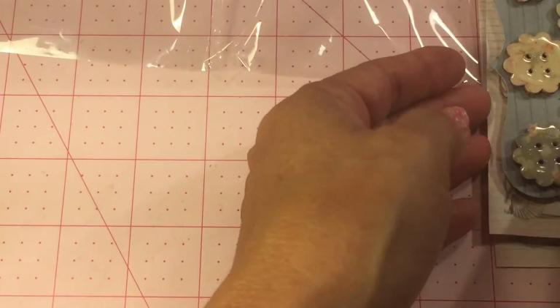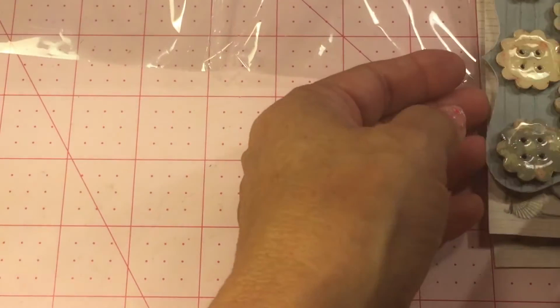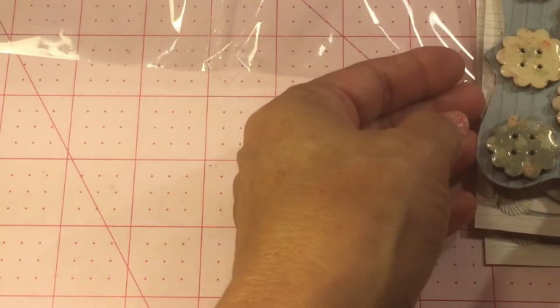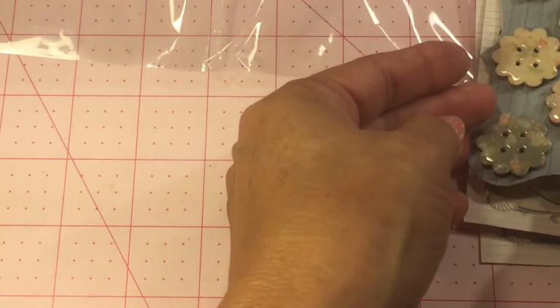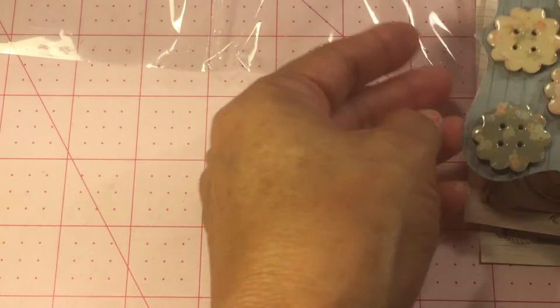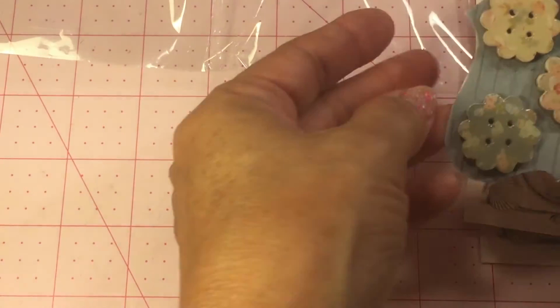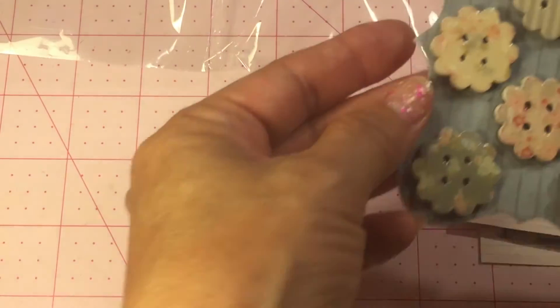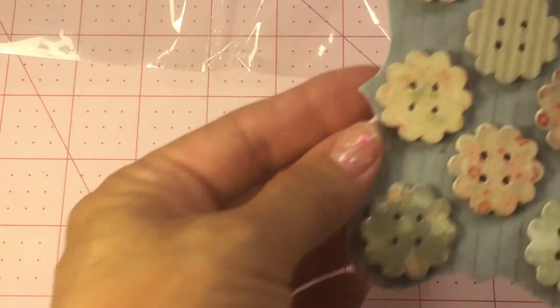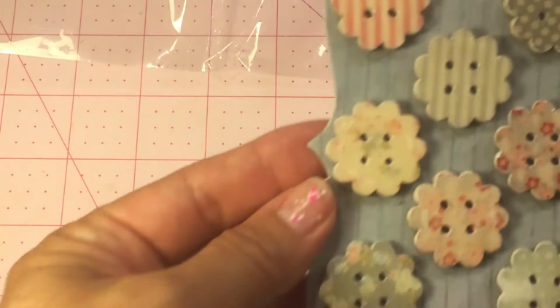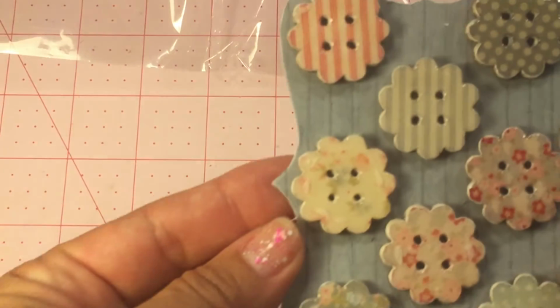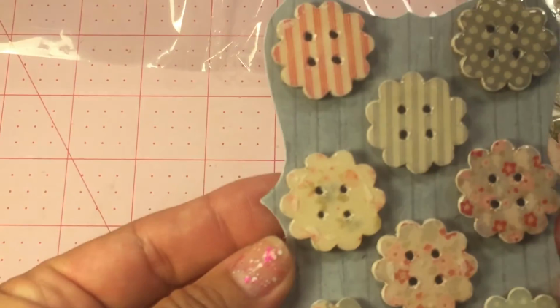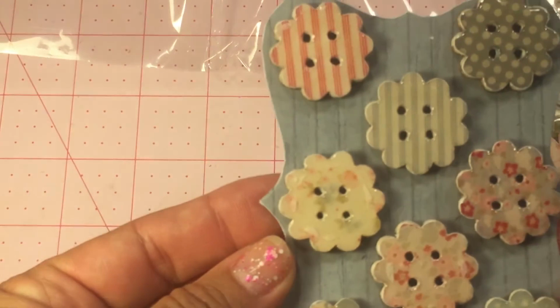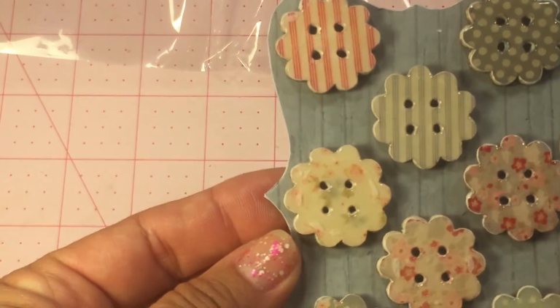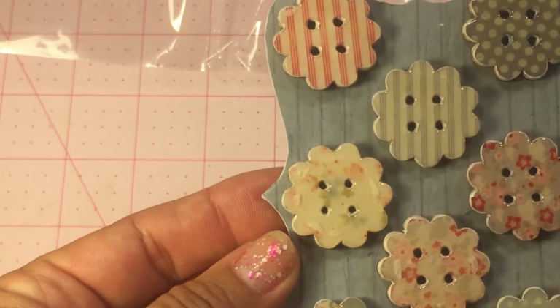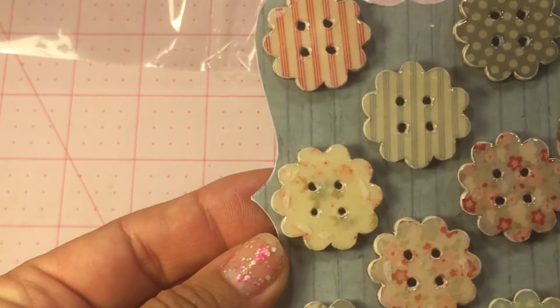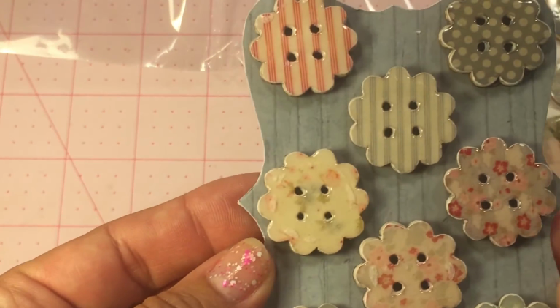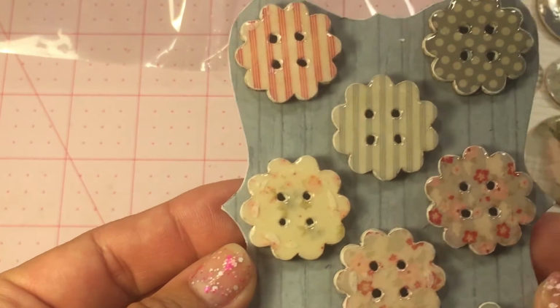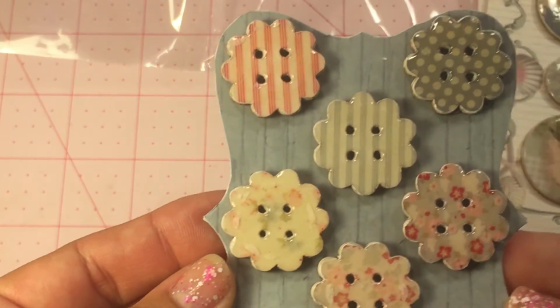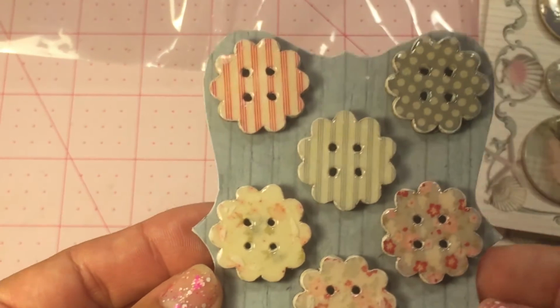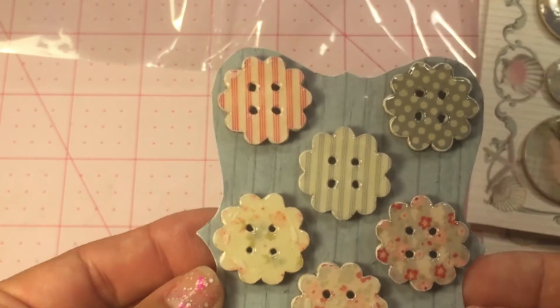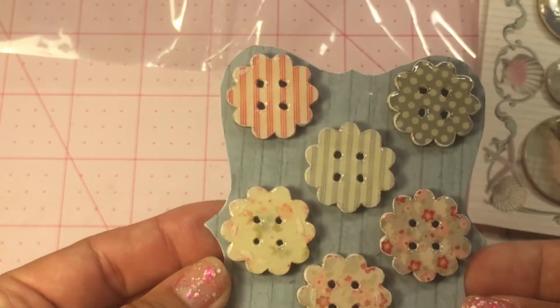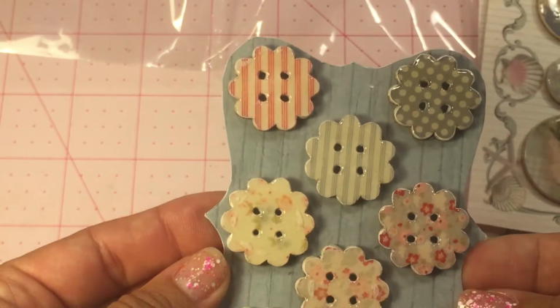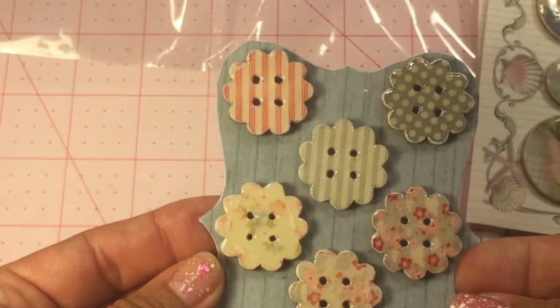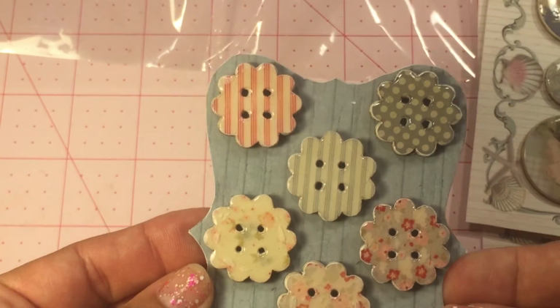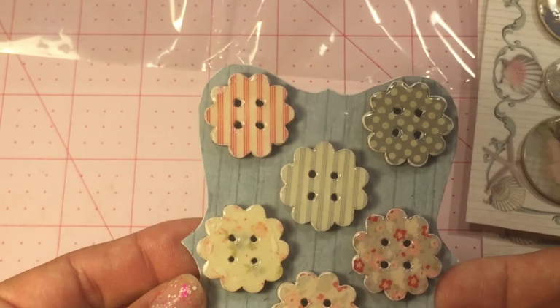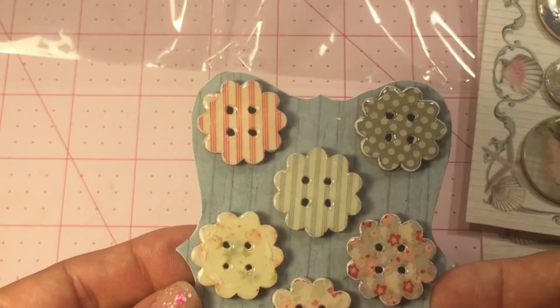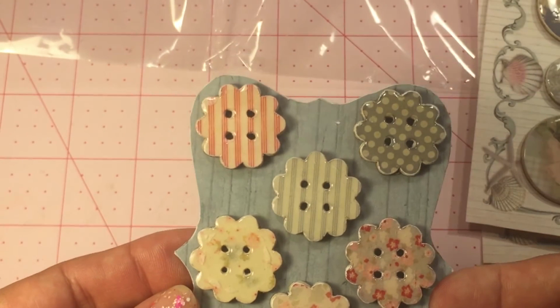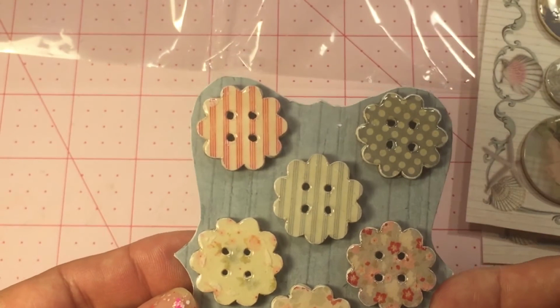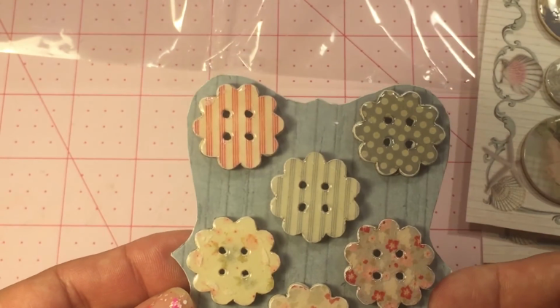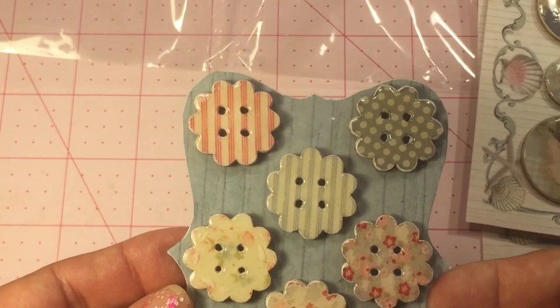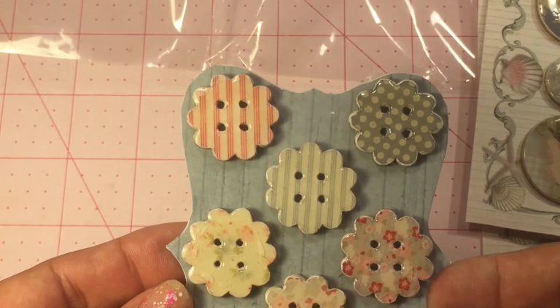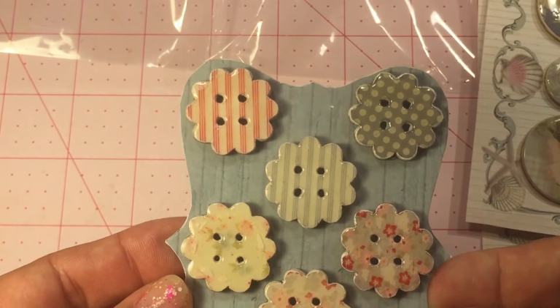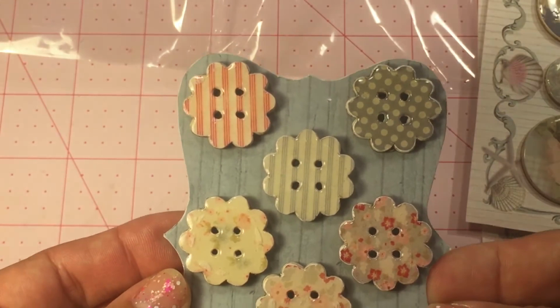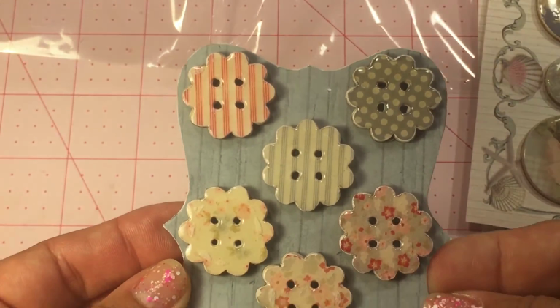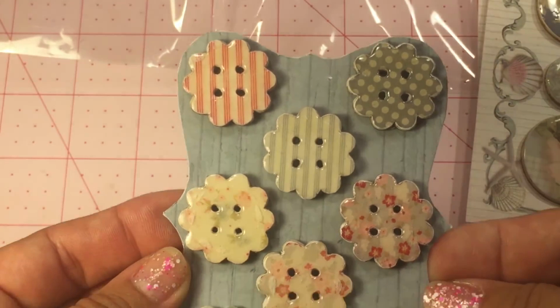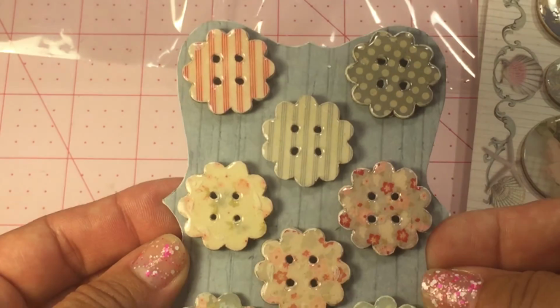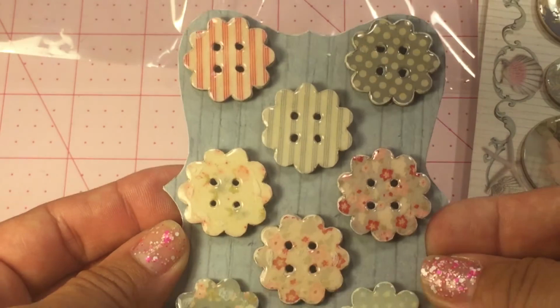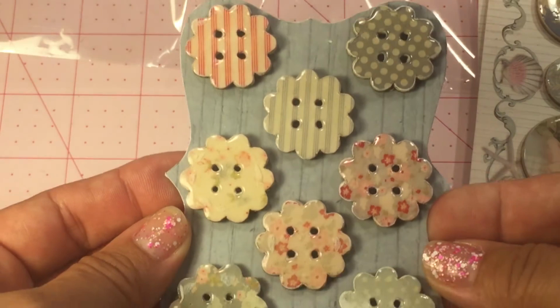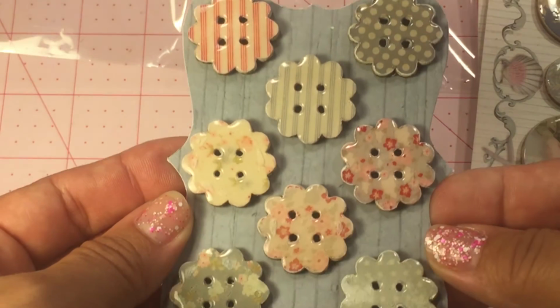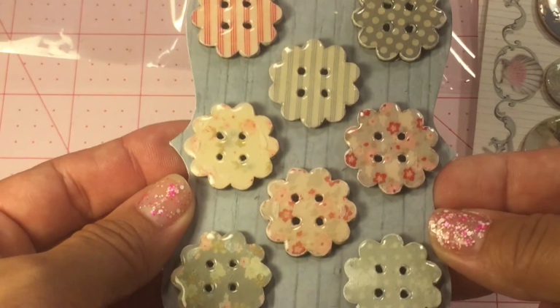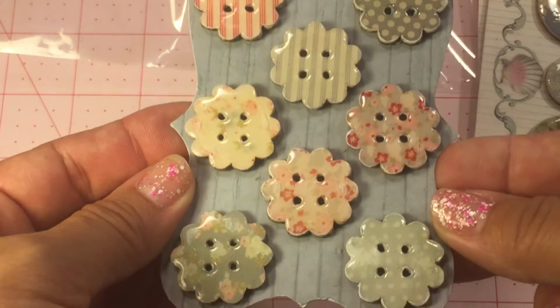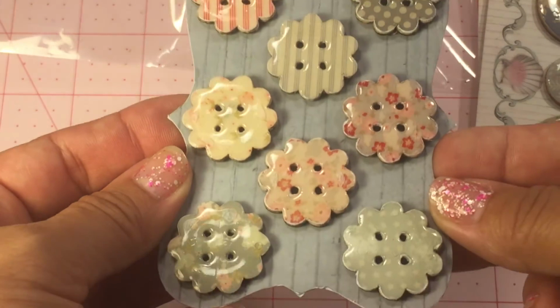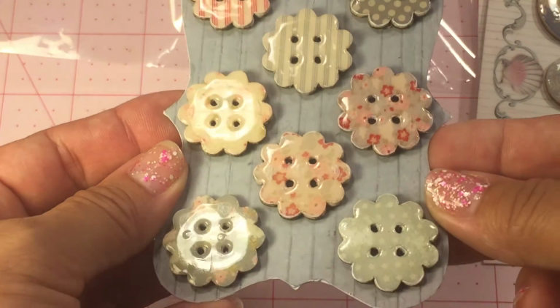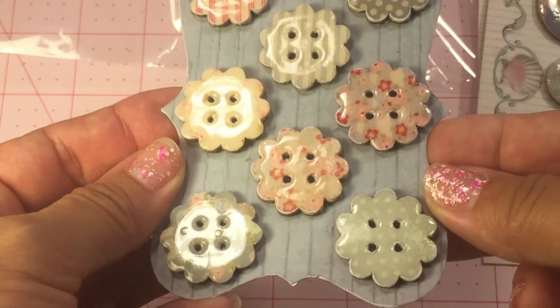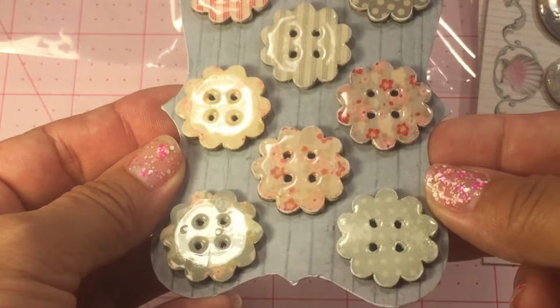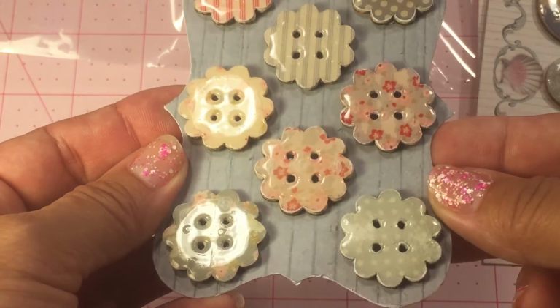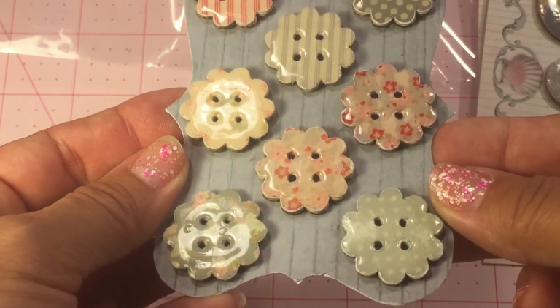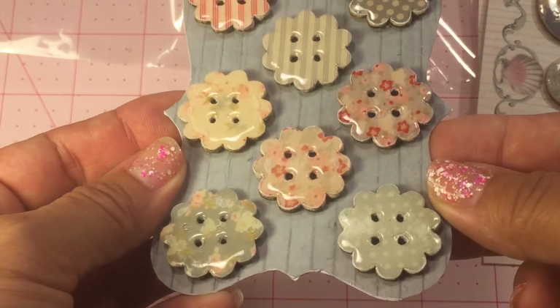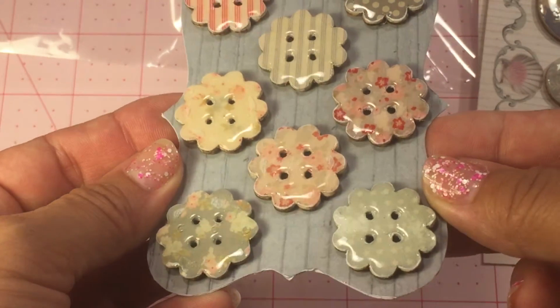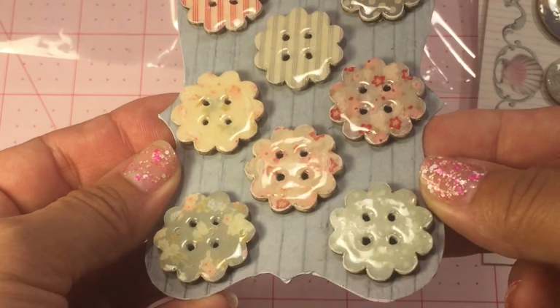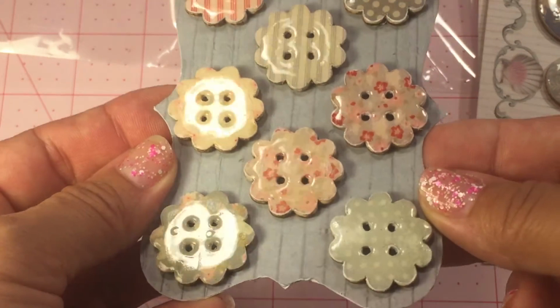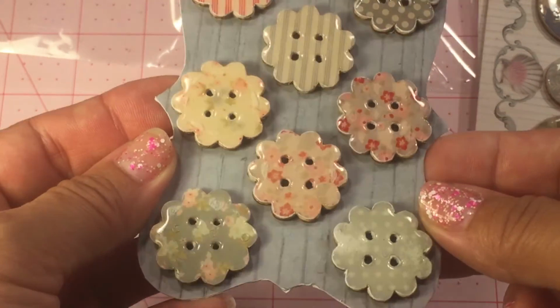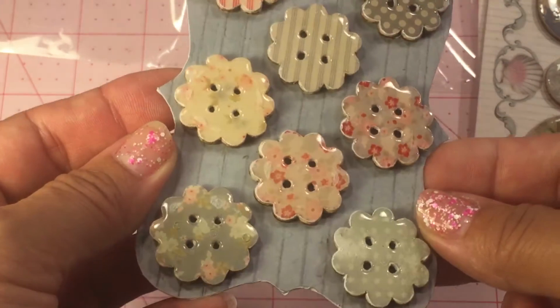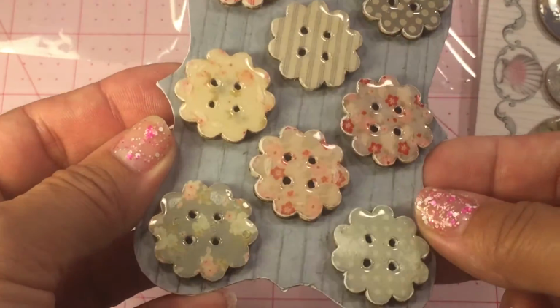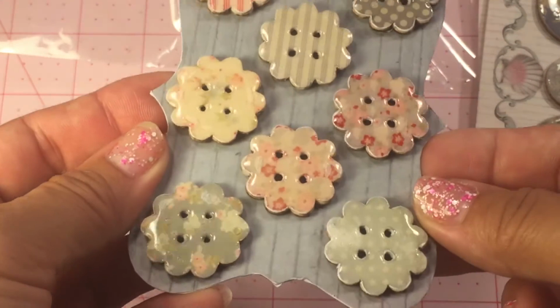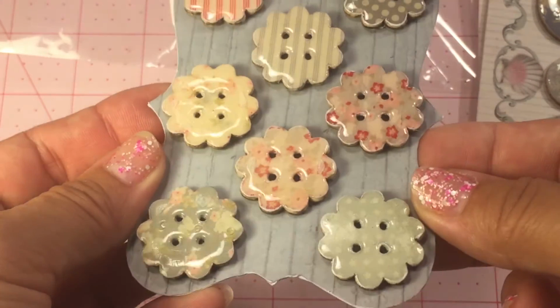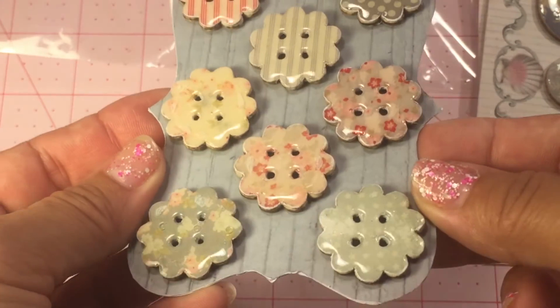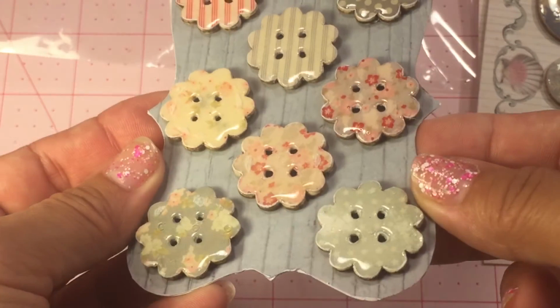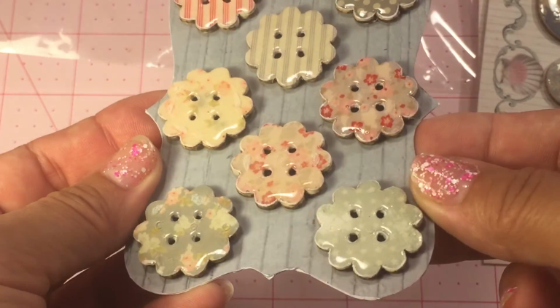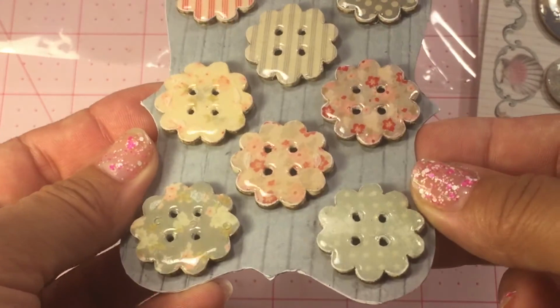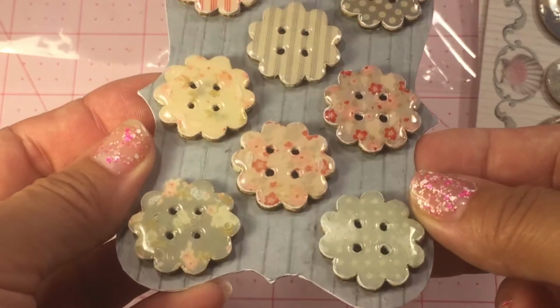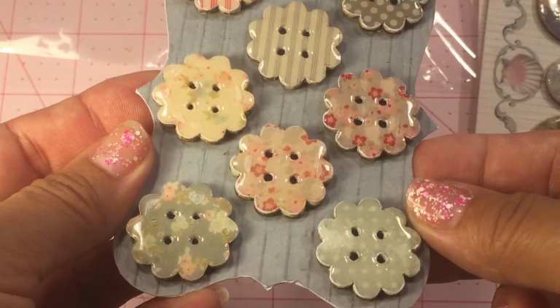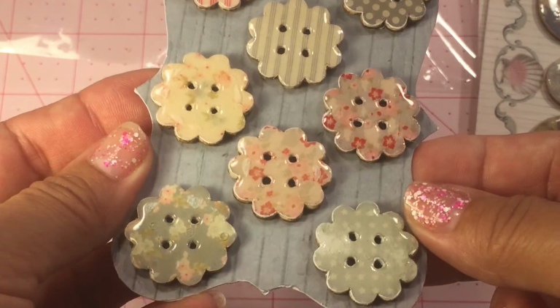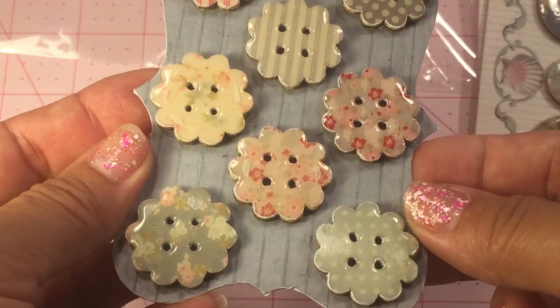So cute. And then these little flower buttons. Adorable. Look how shiny they are.